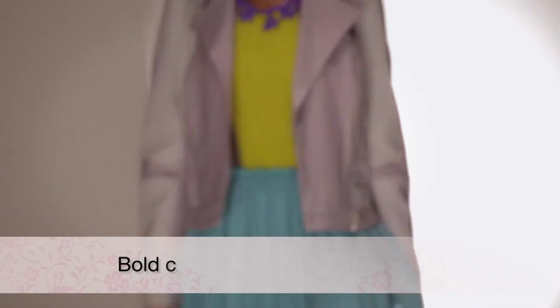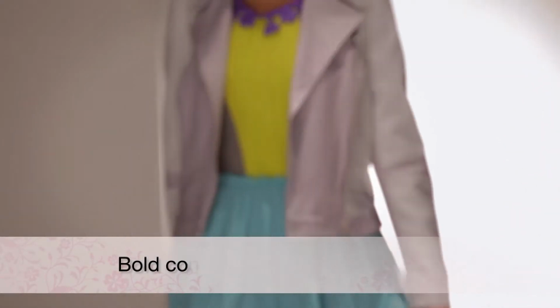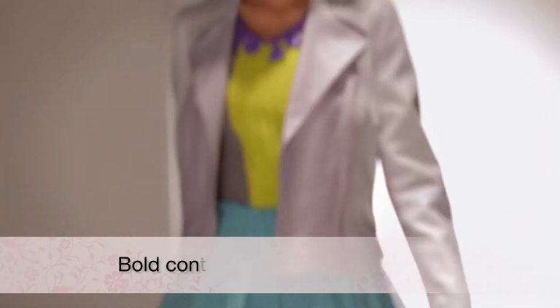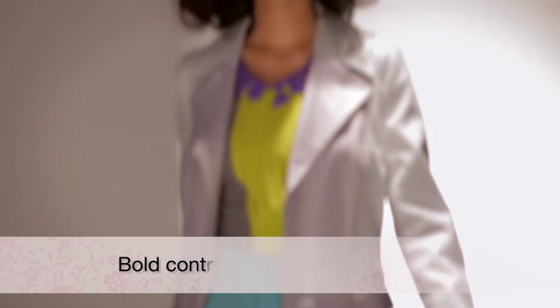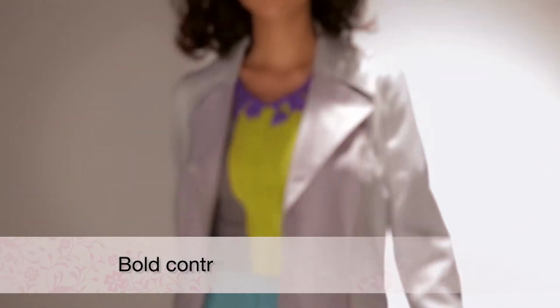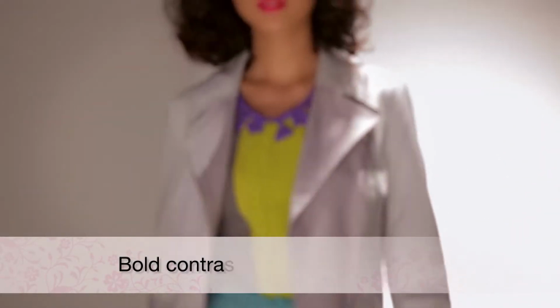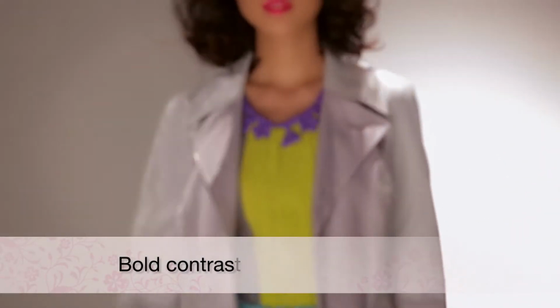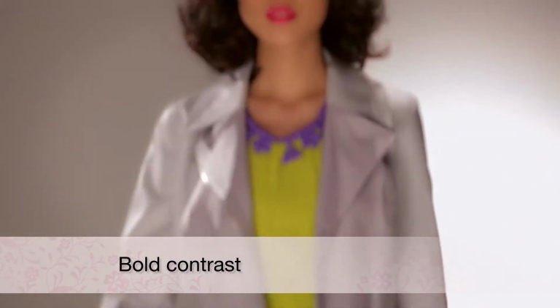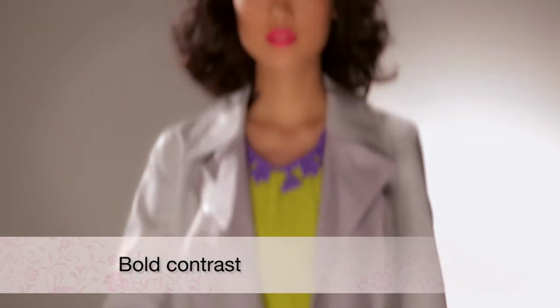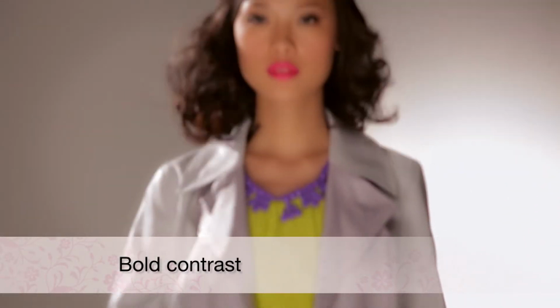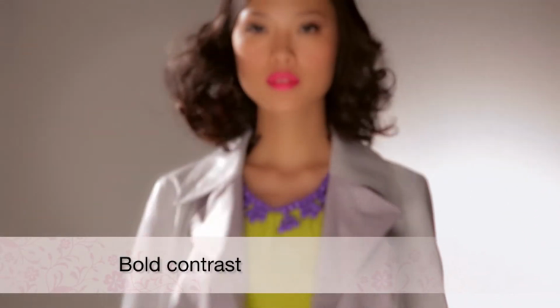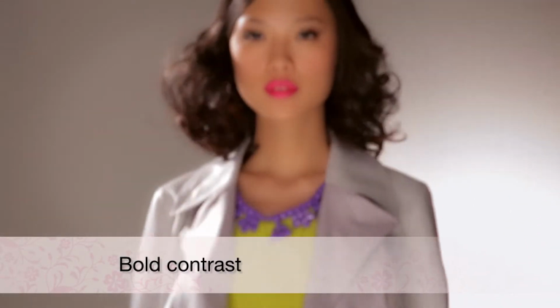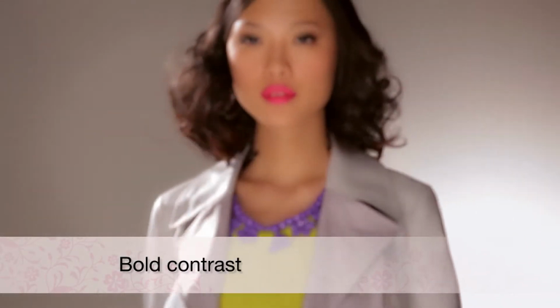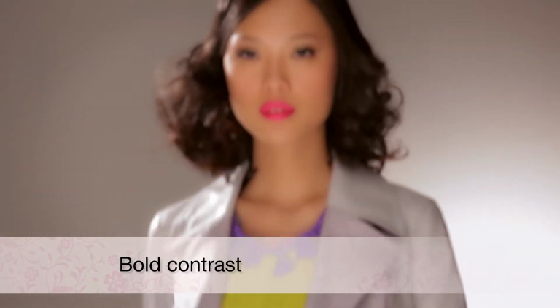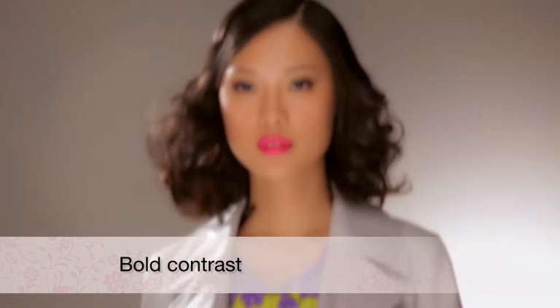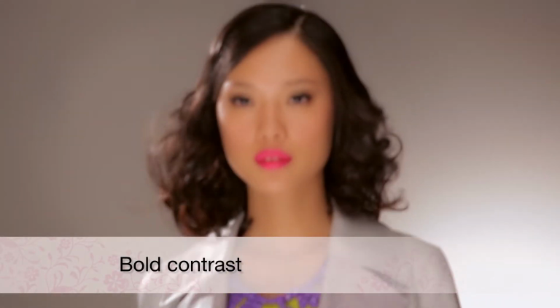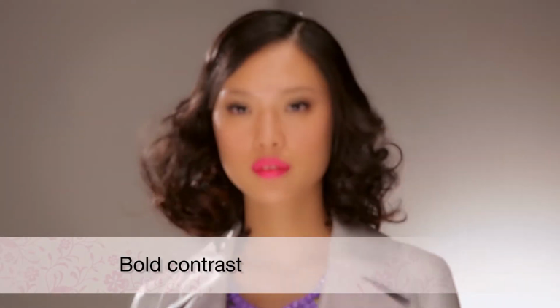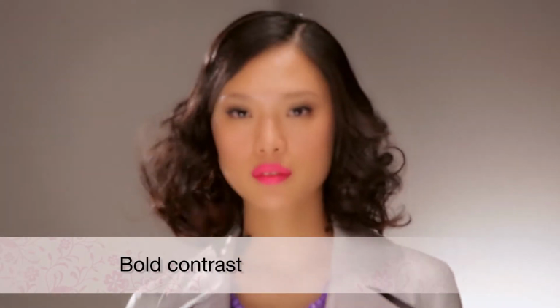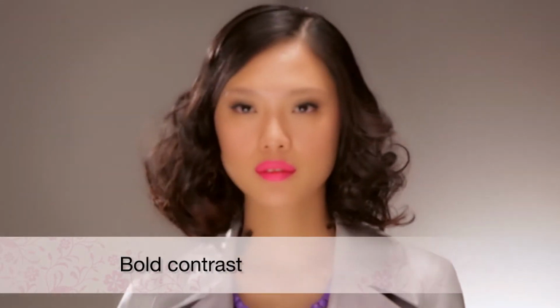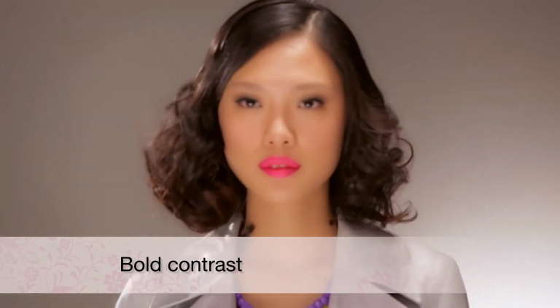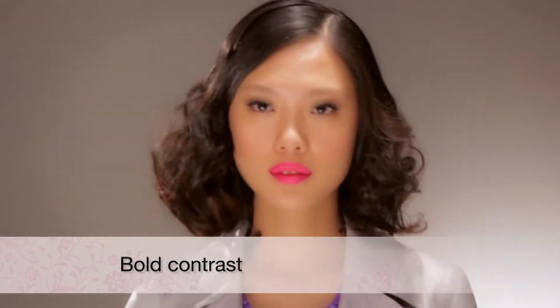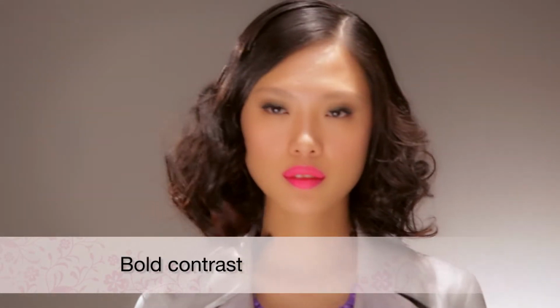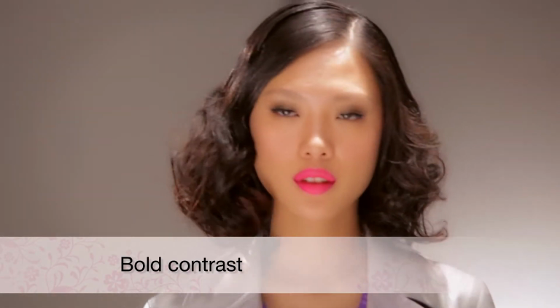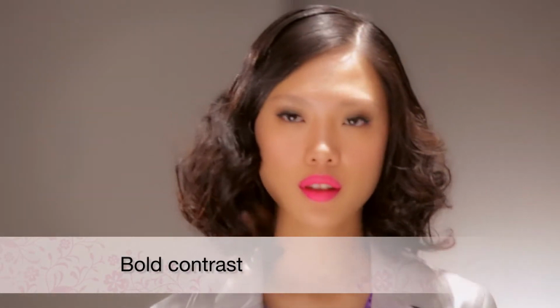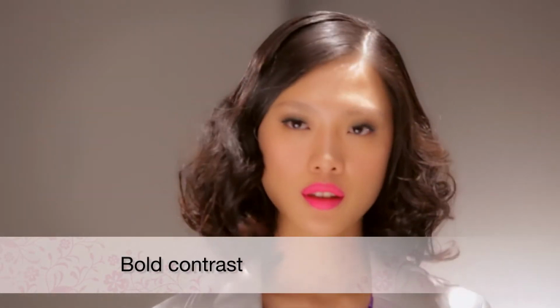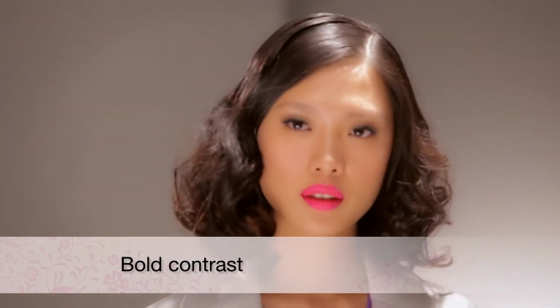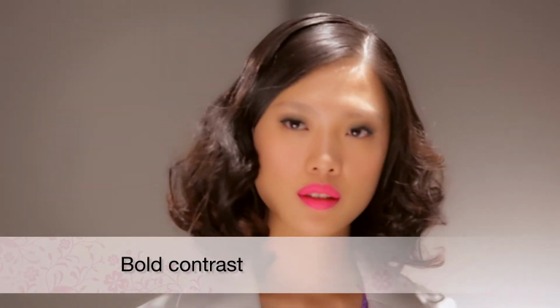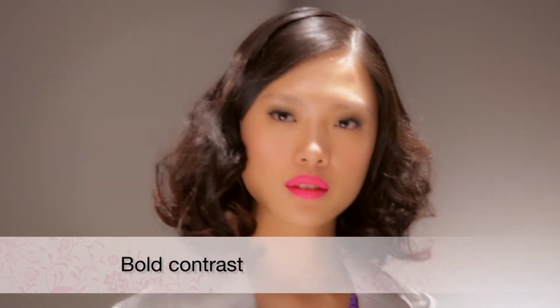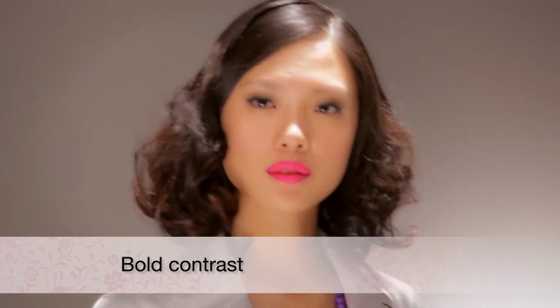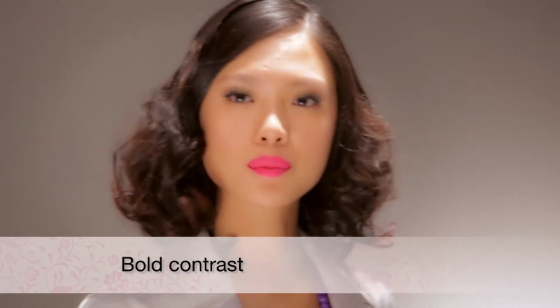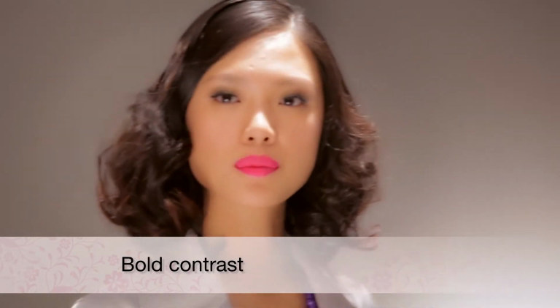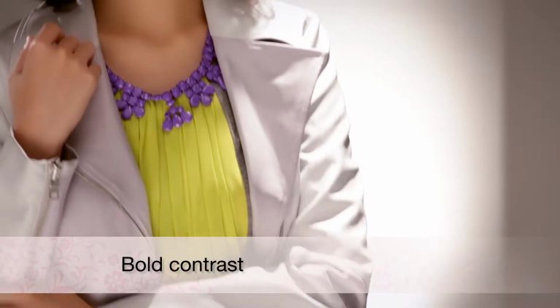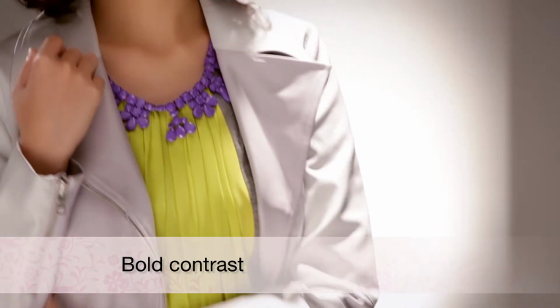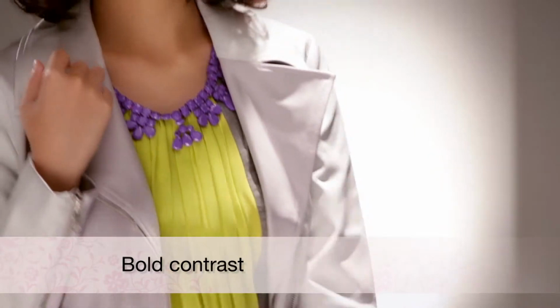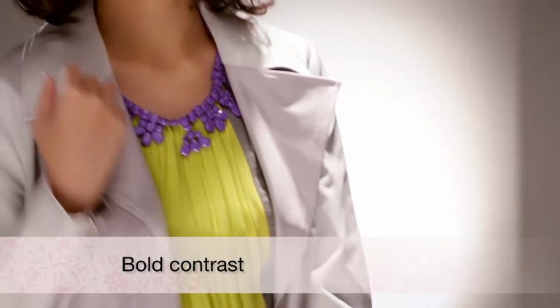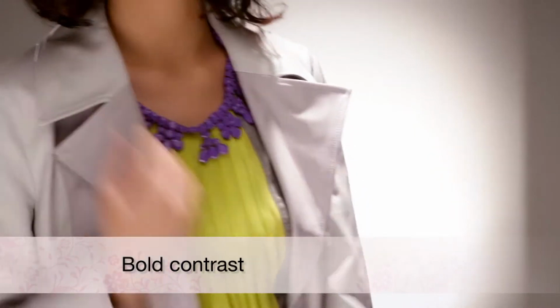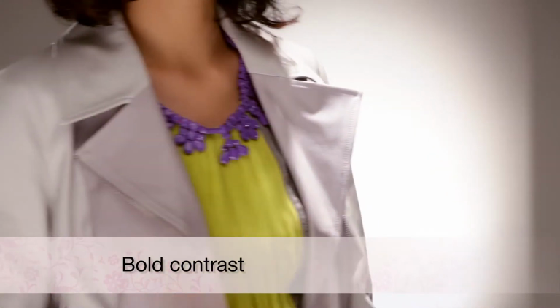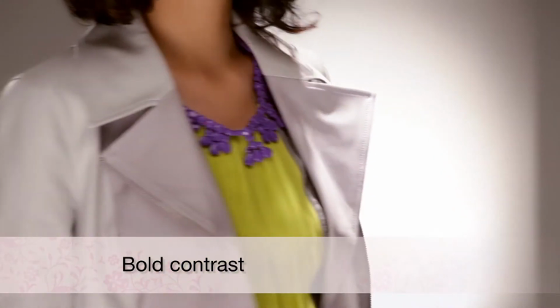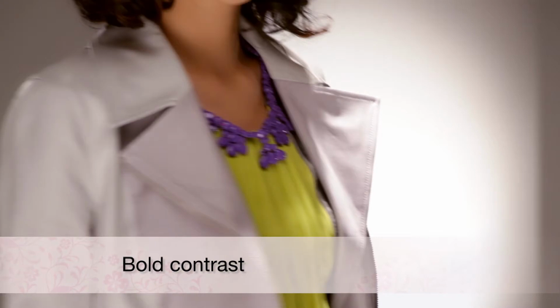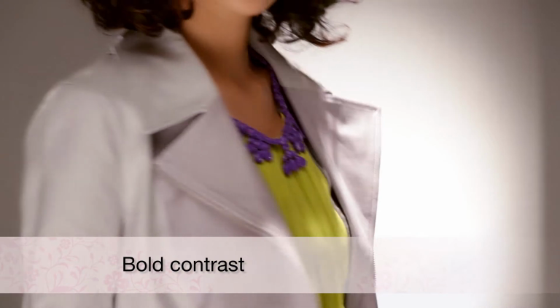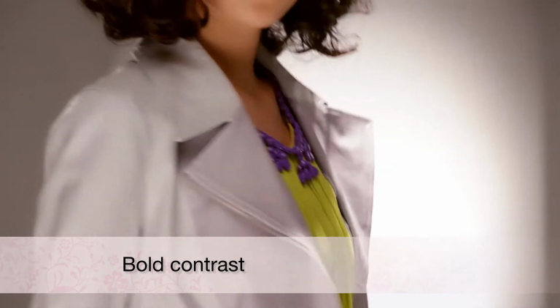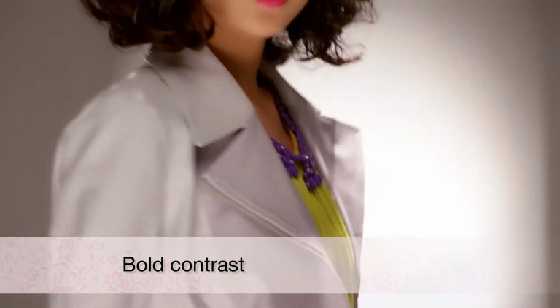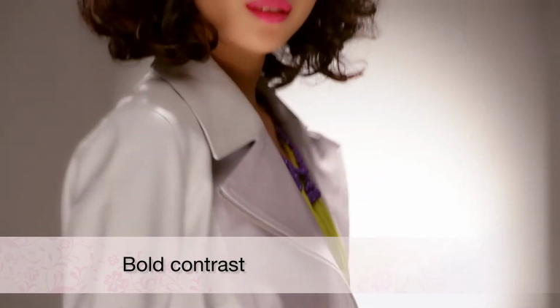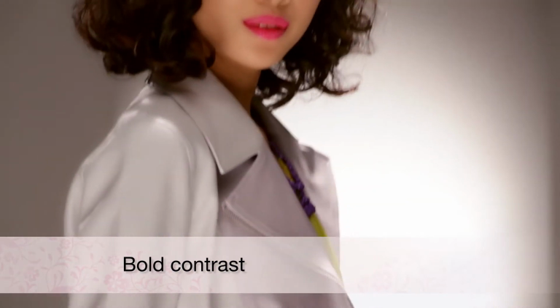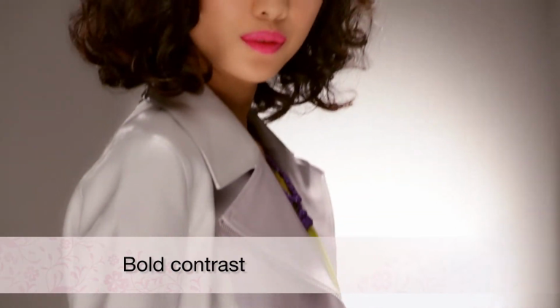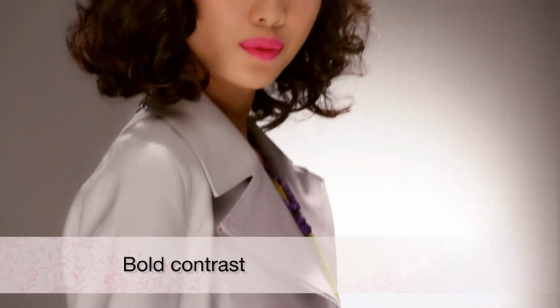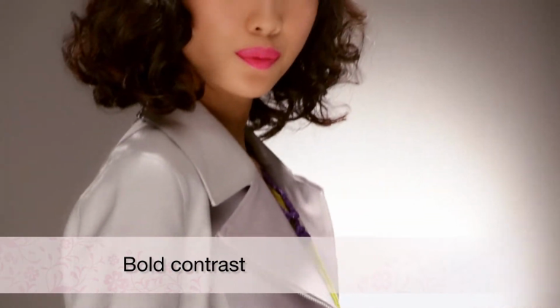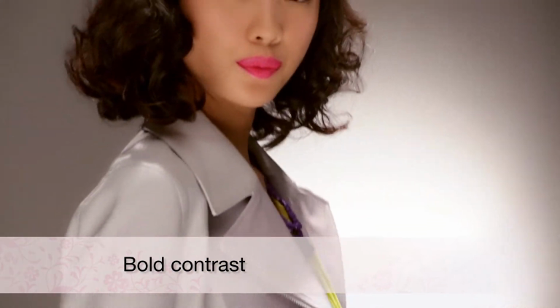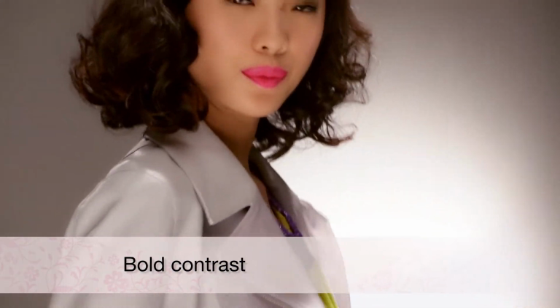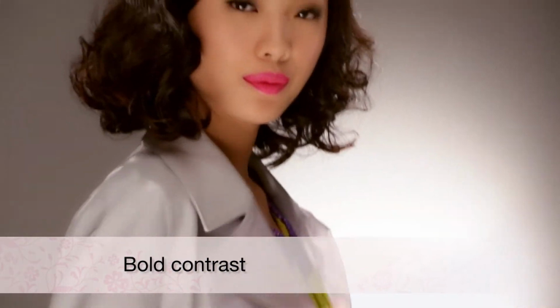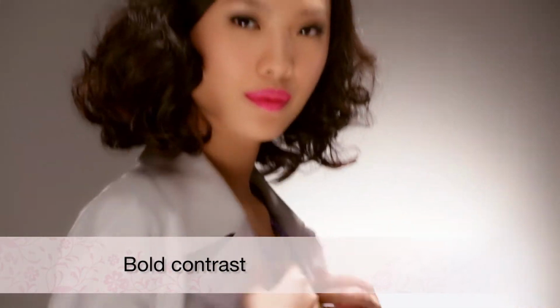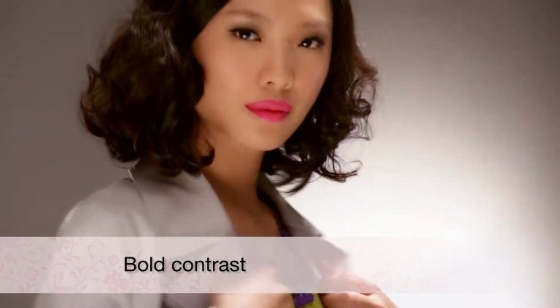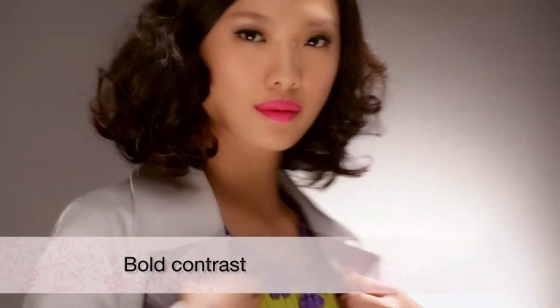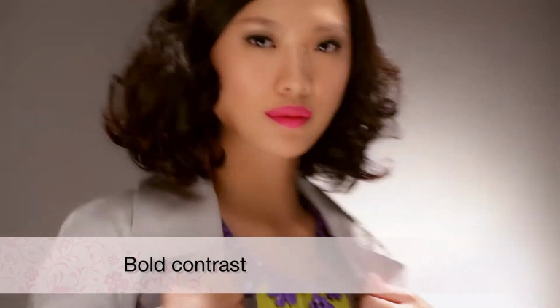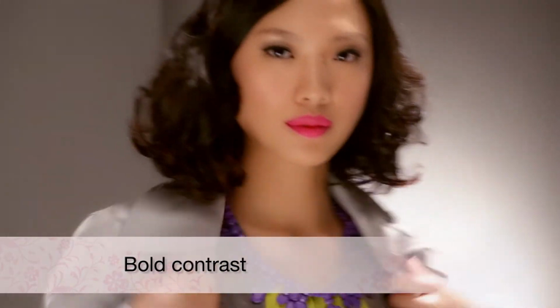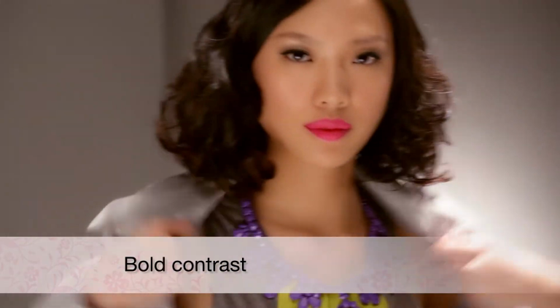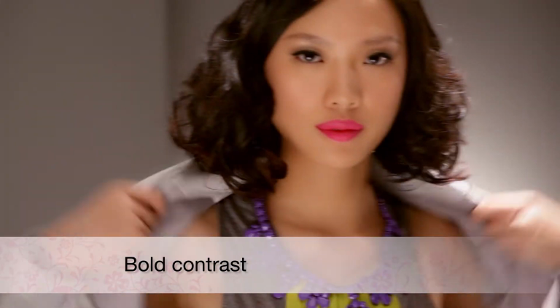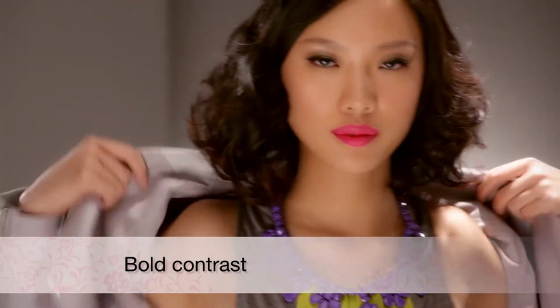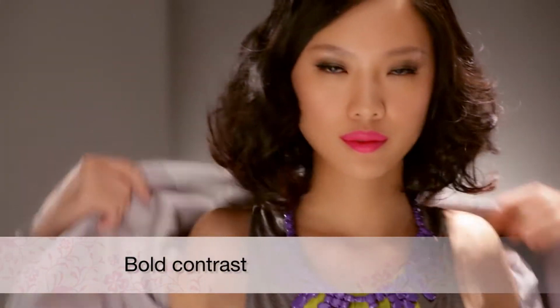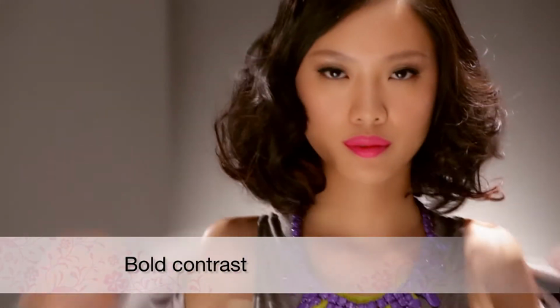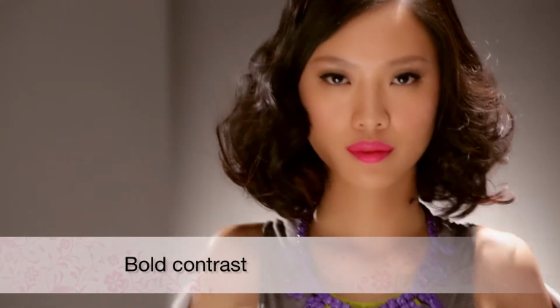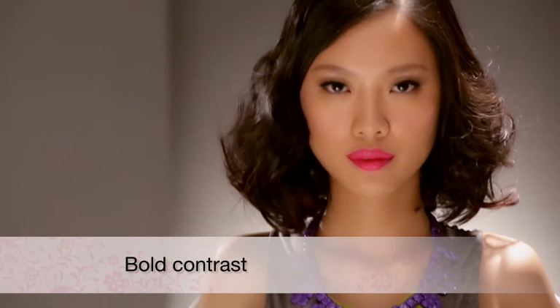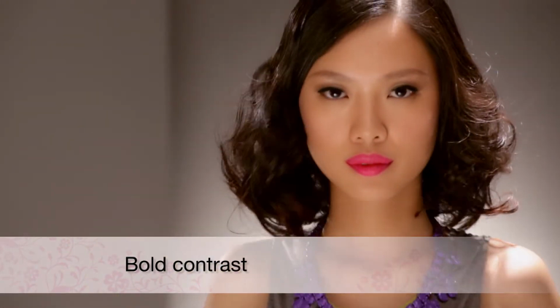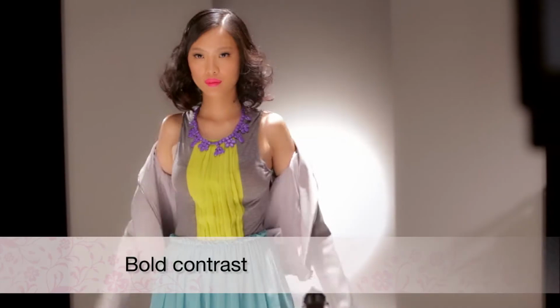Bold contrast is one of the favourite looks of spring. Here's how you can use contrast effectively in your fashion pairings.